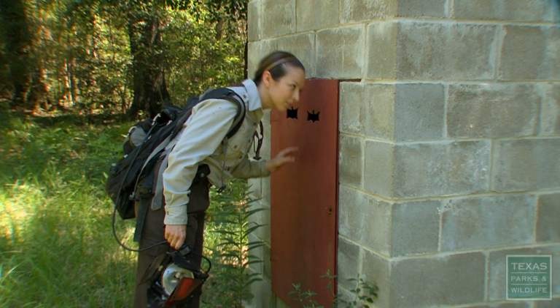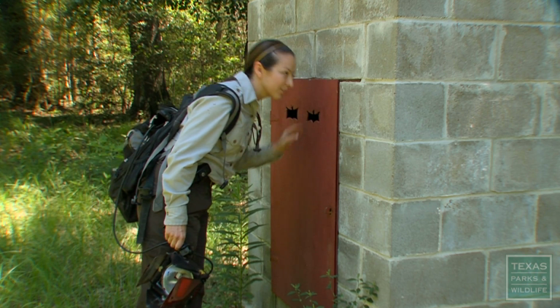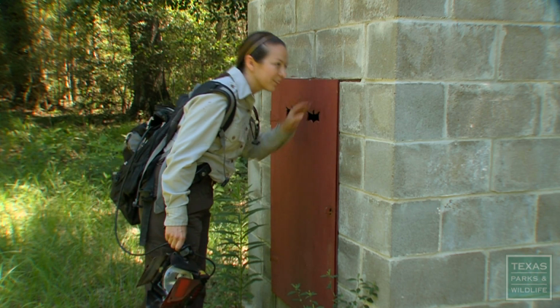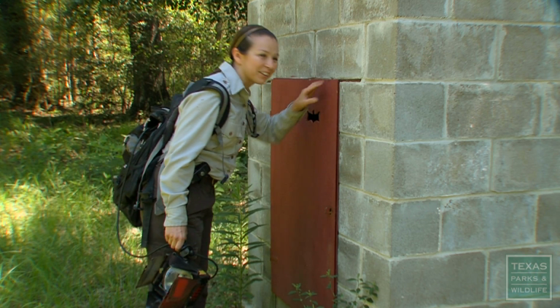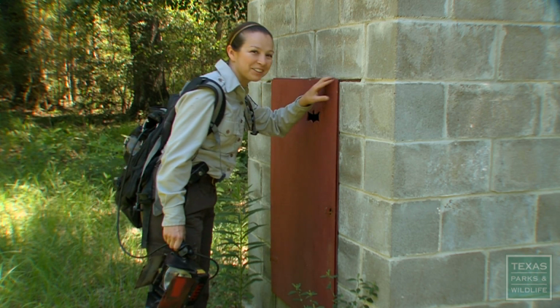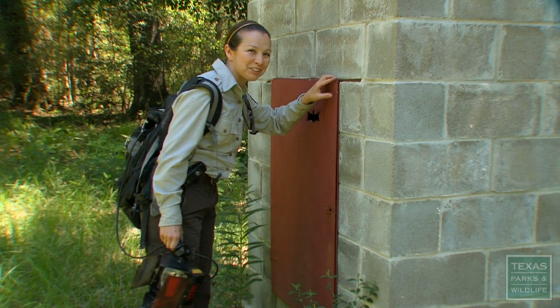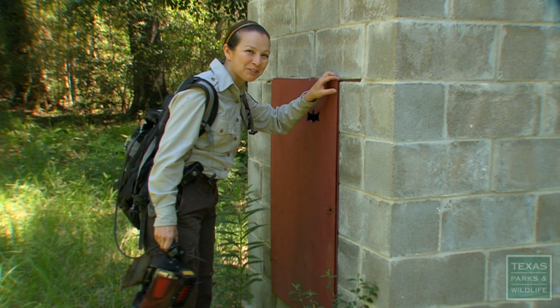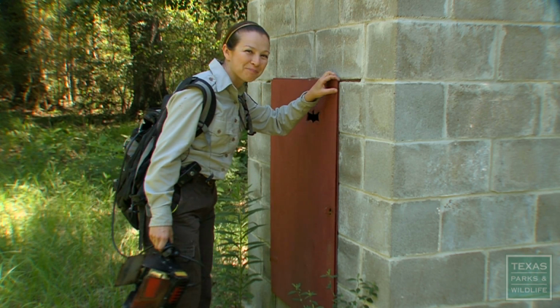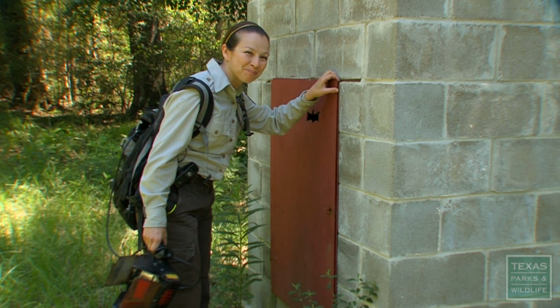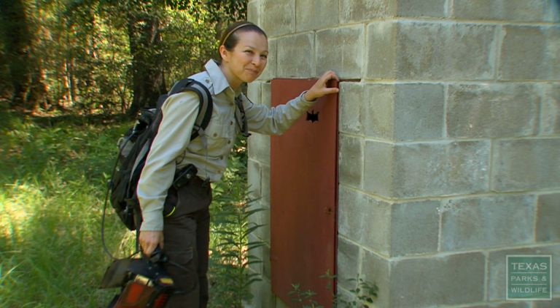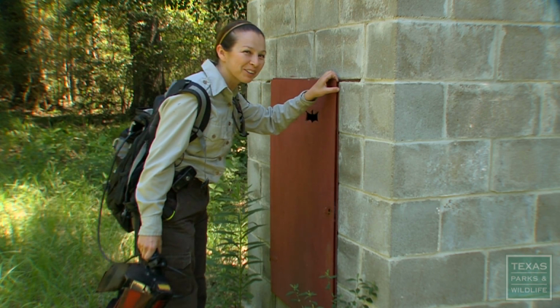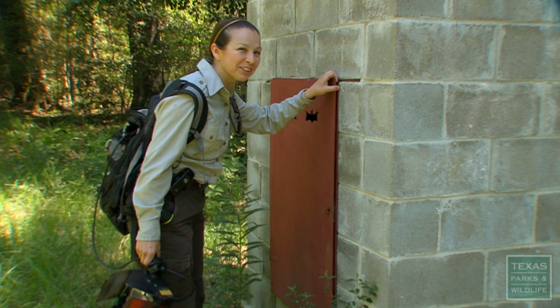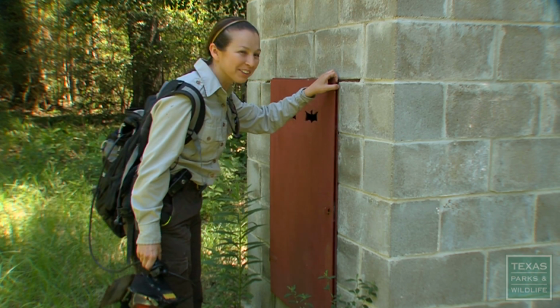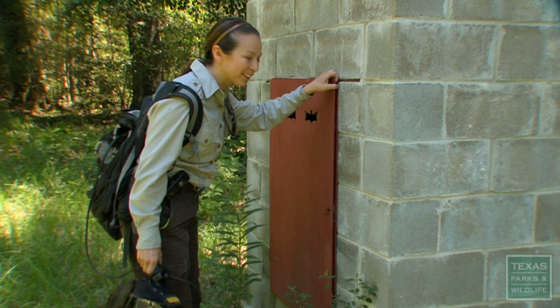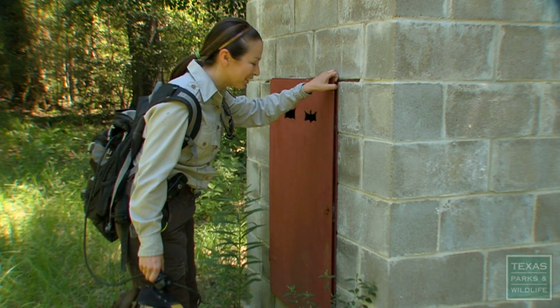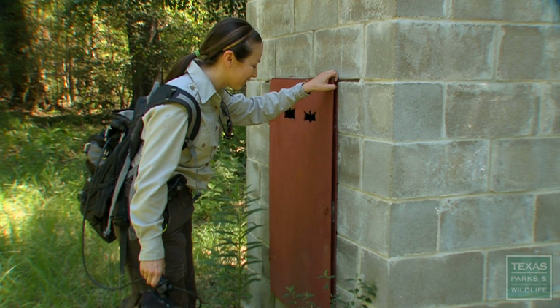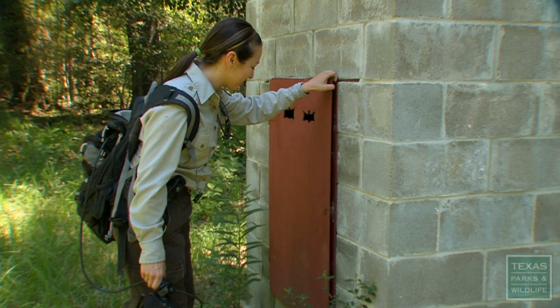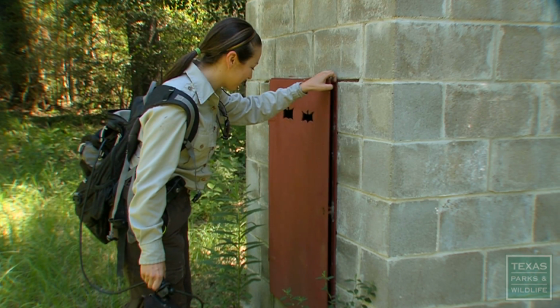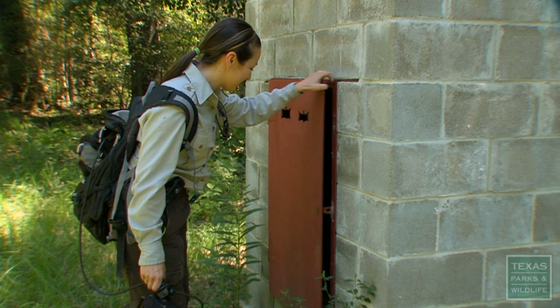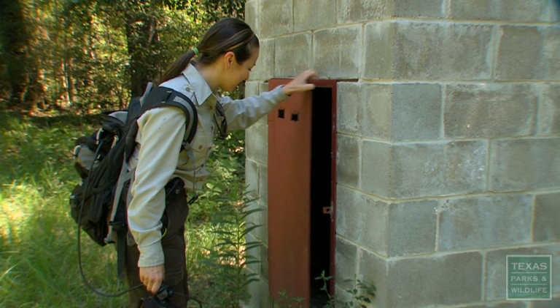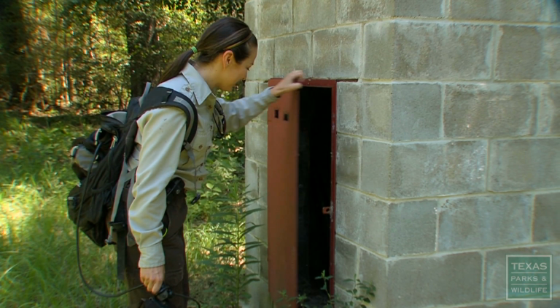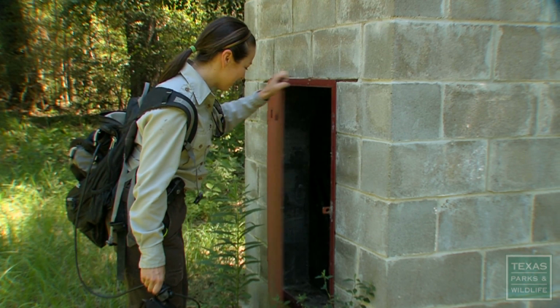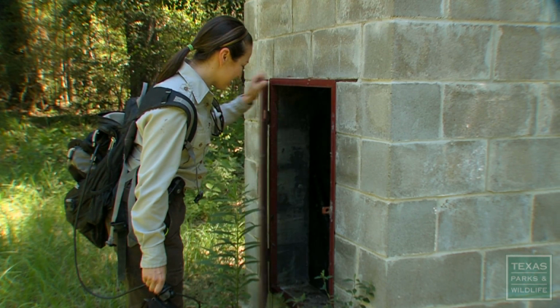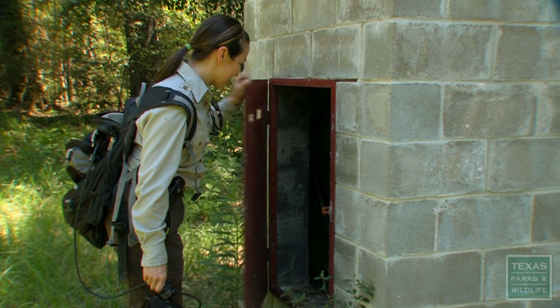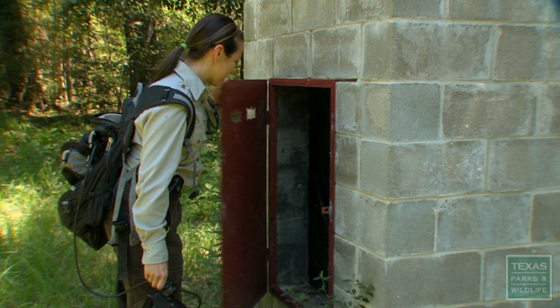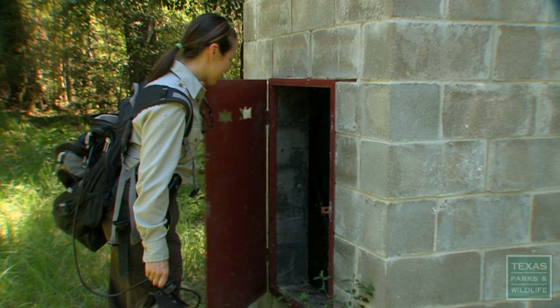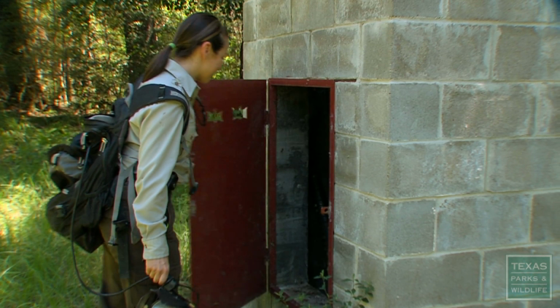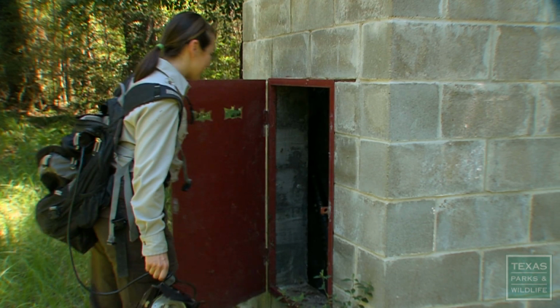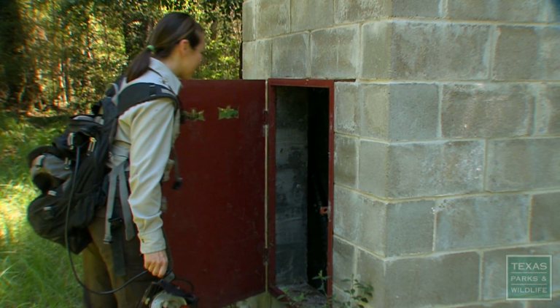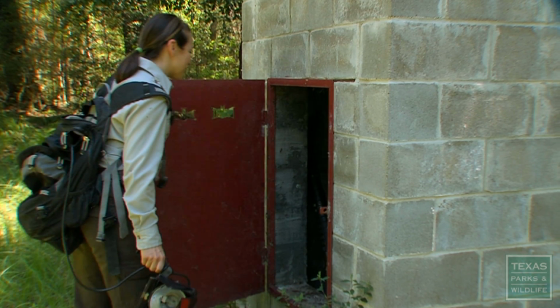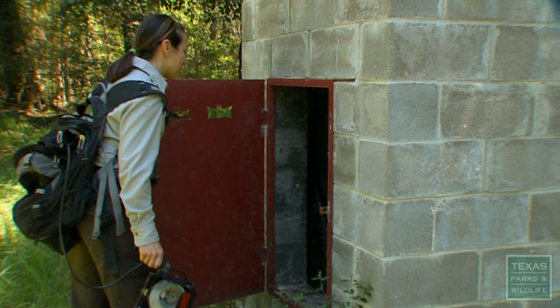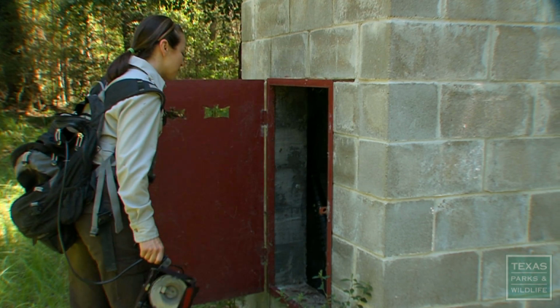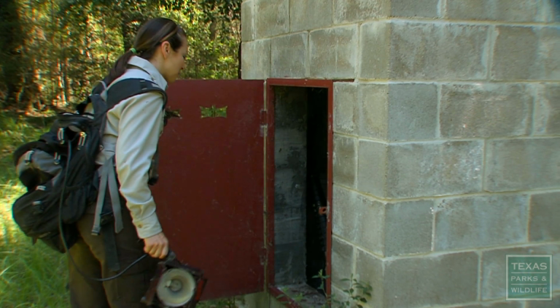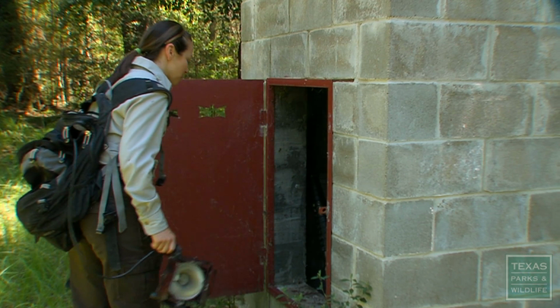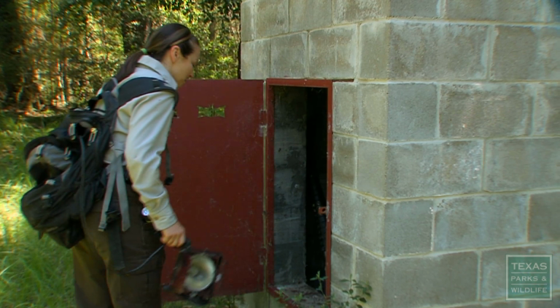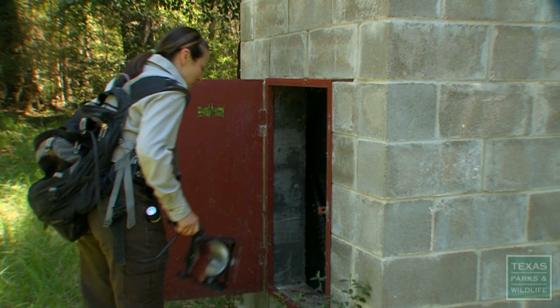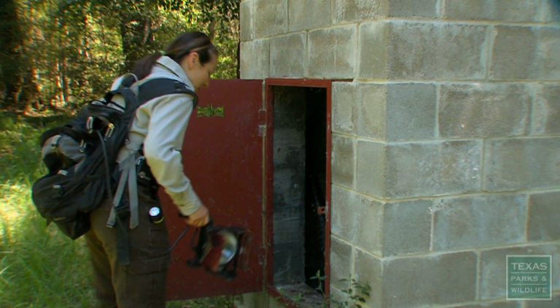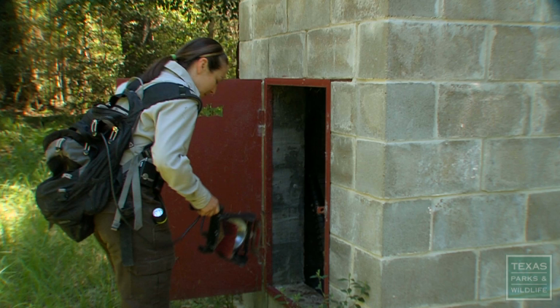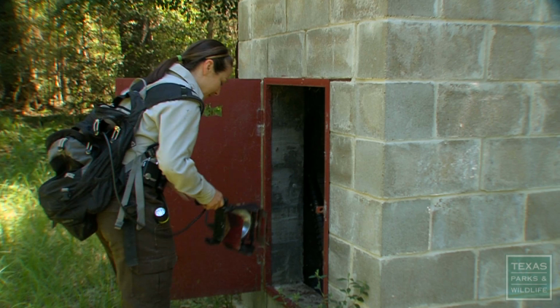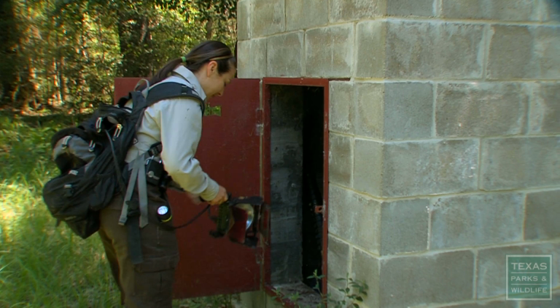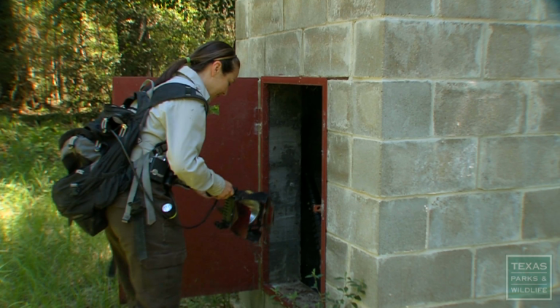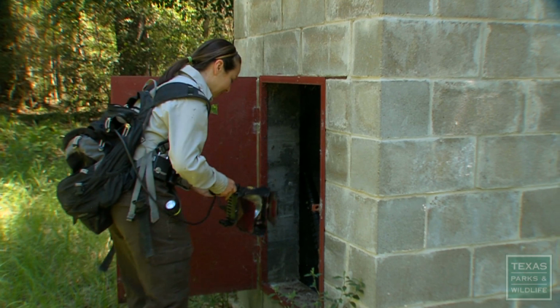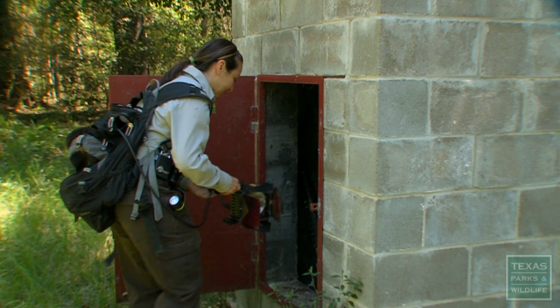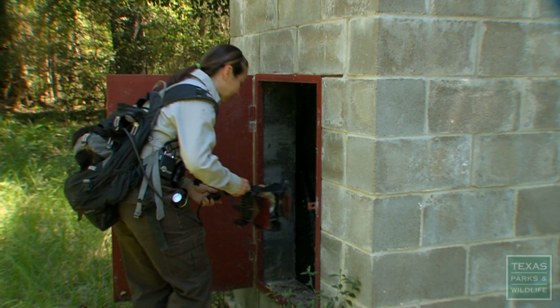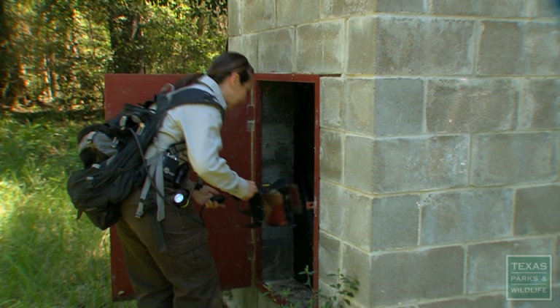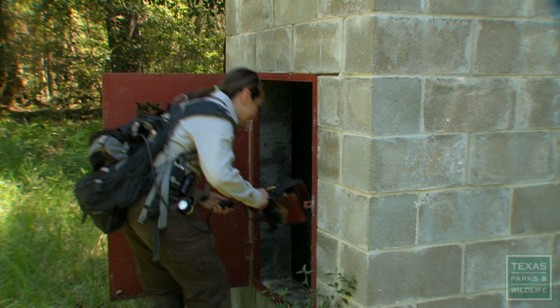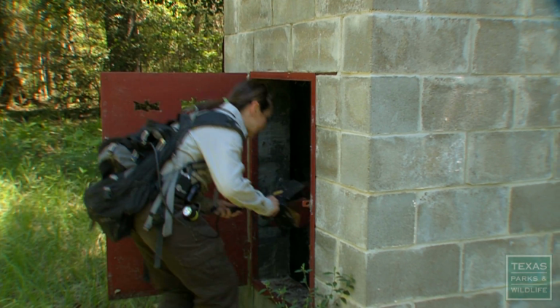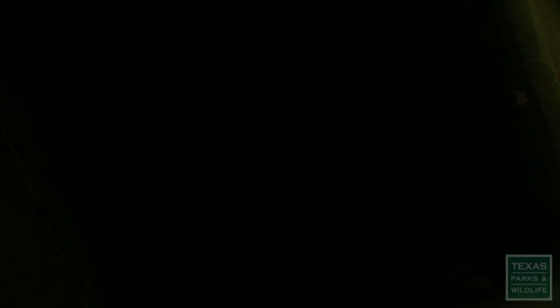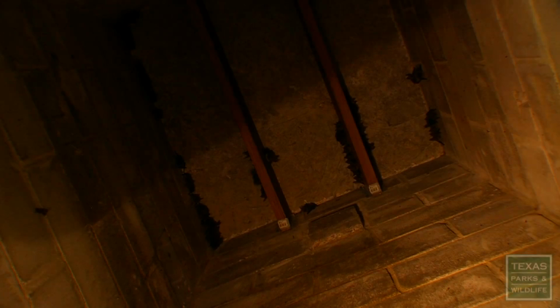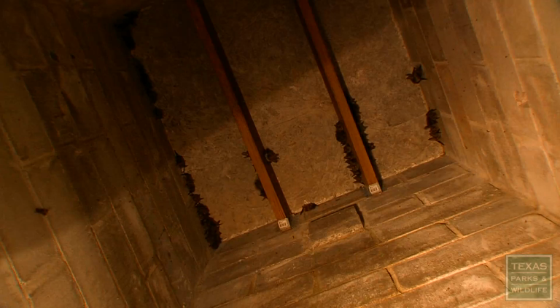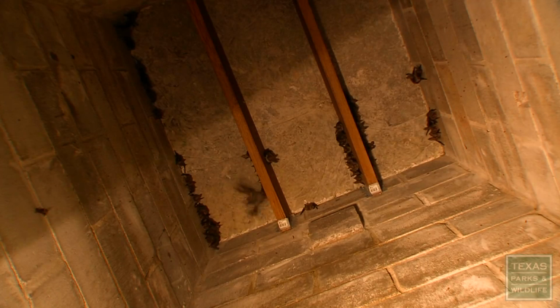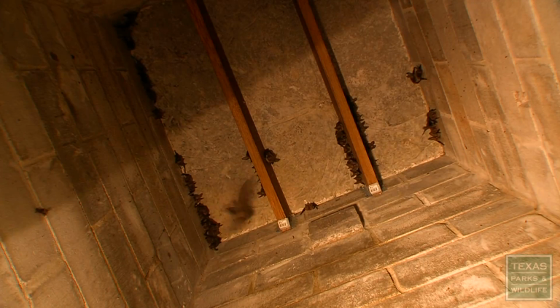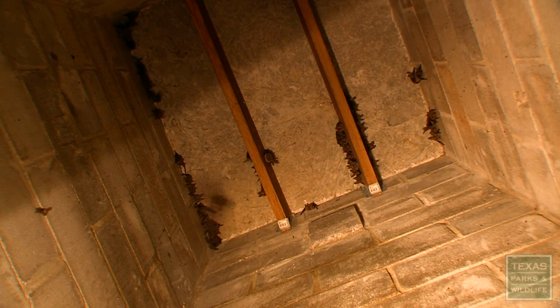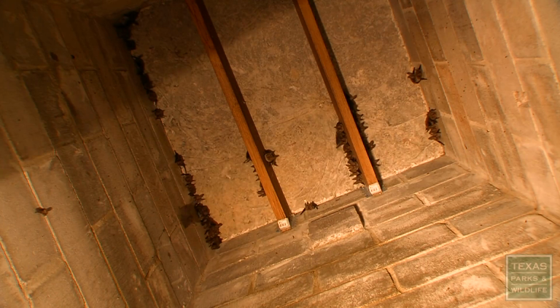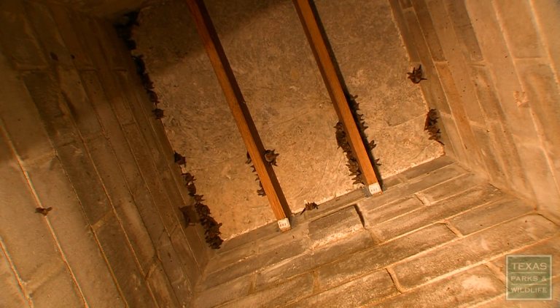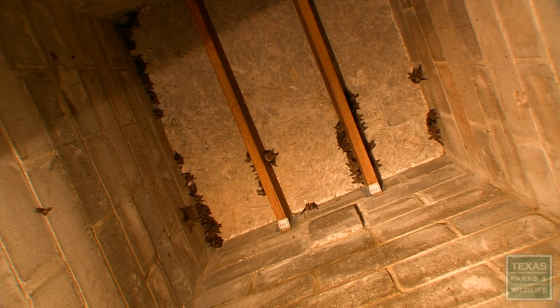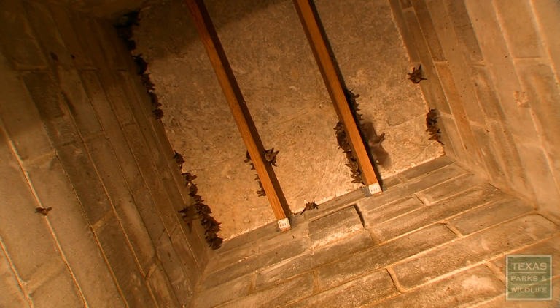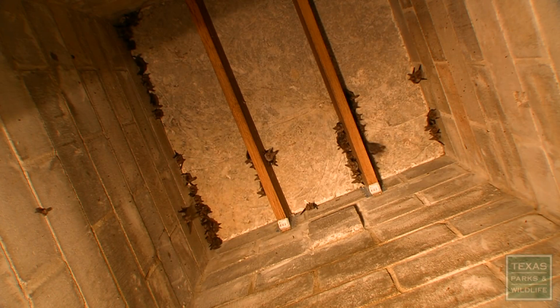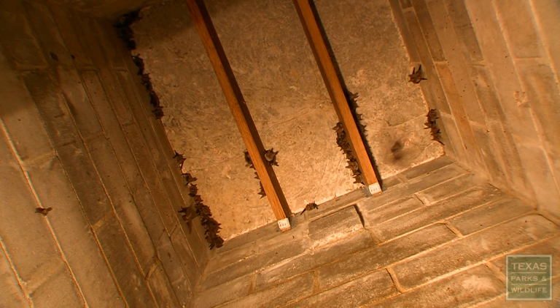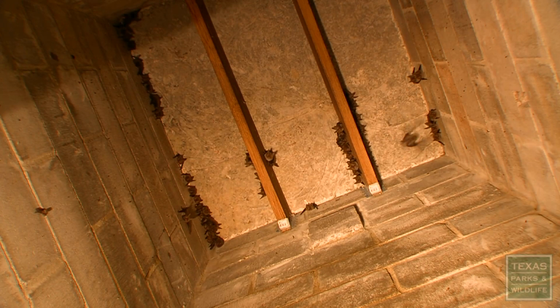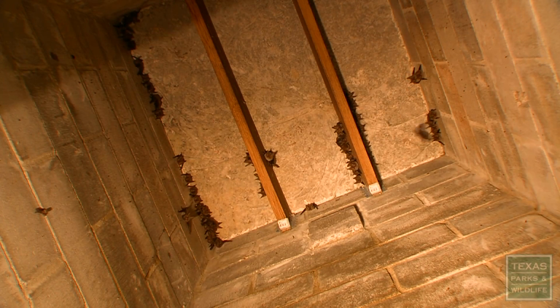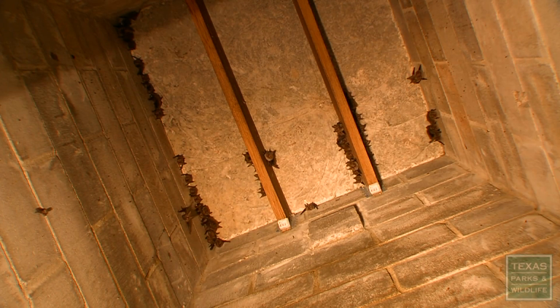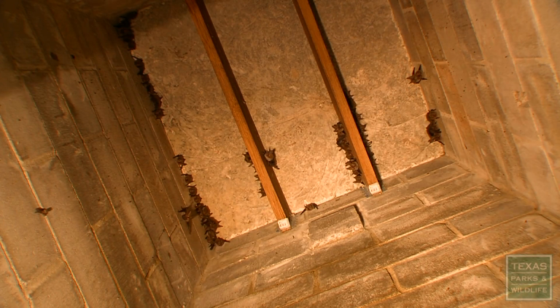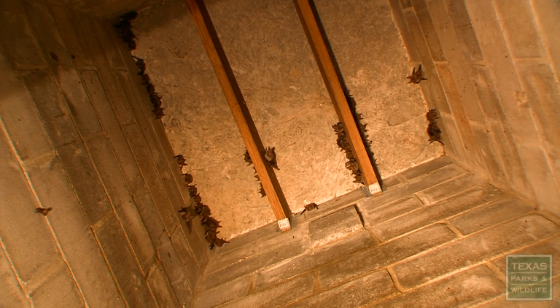I can hear them — they're in there. Oh, there's one right there.